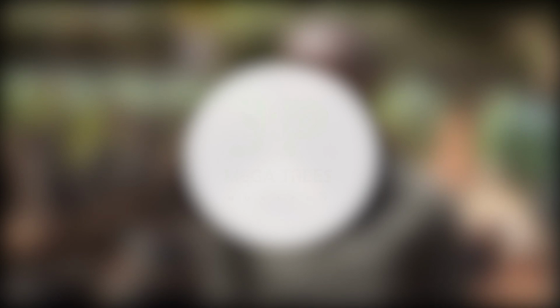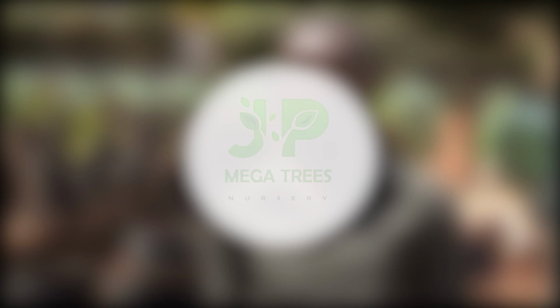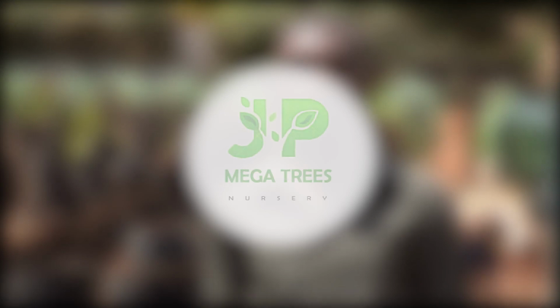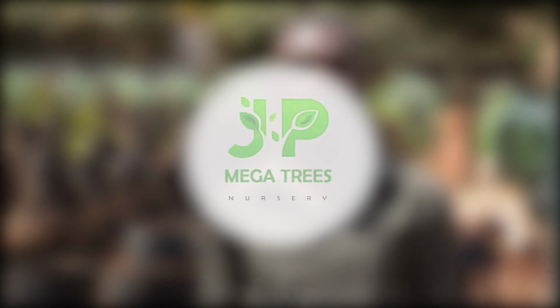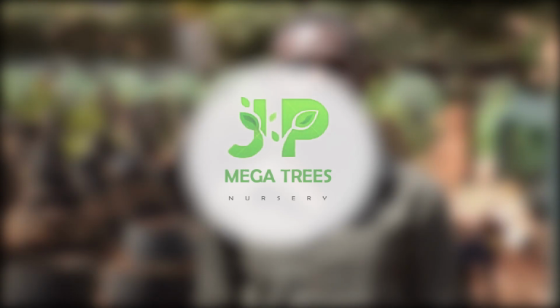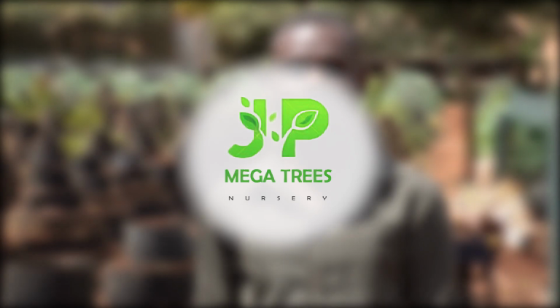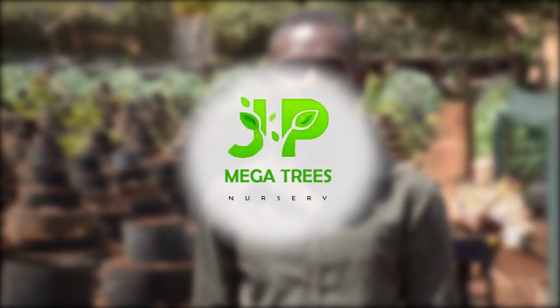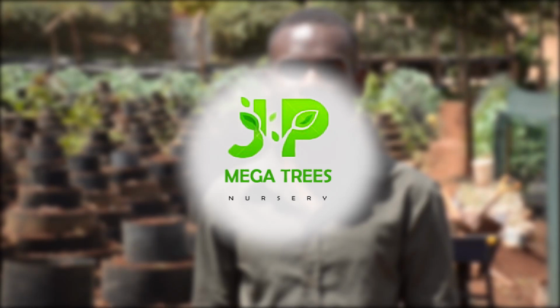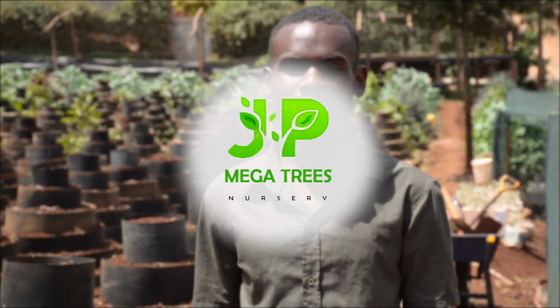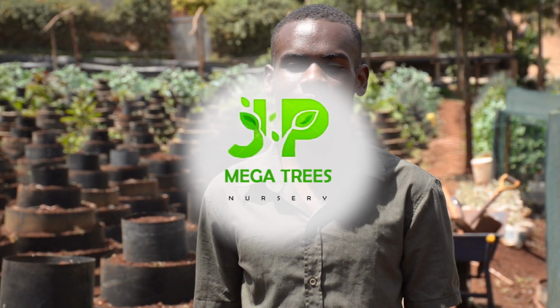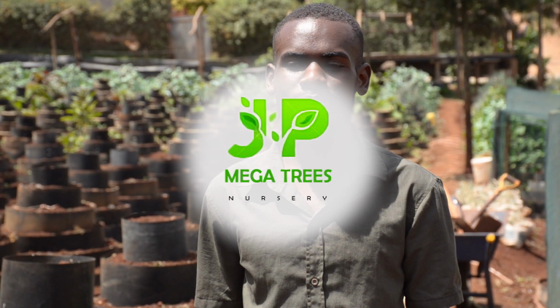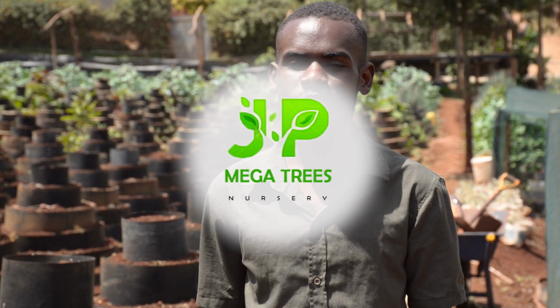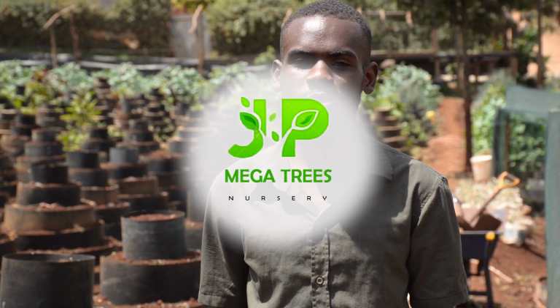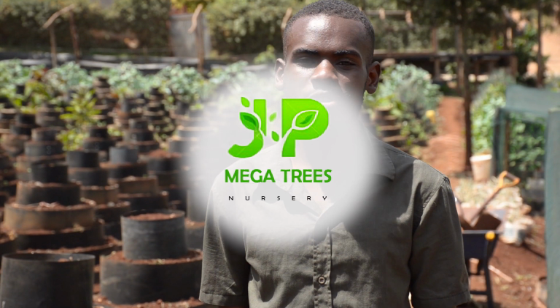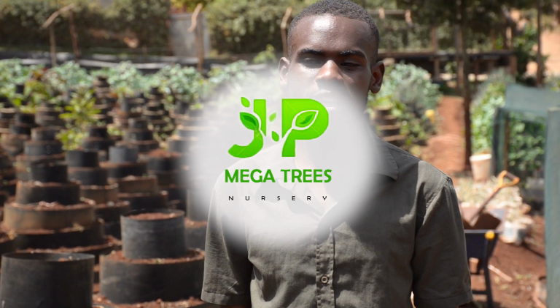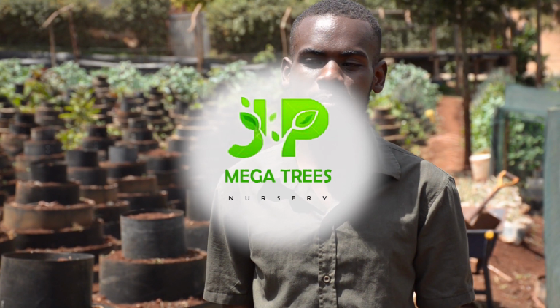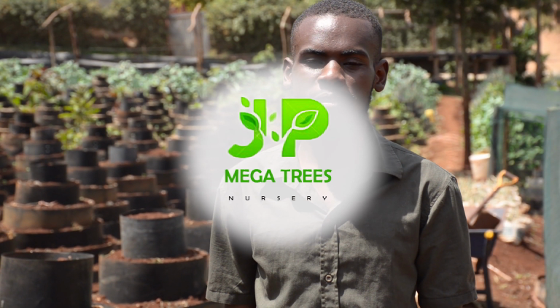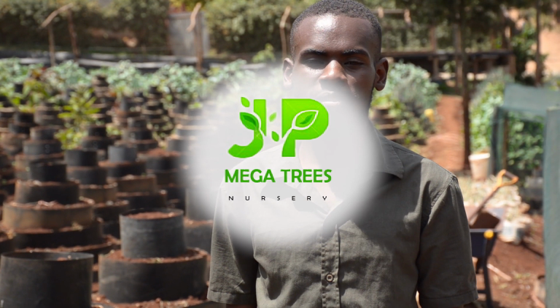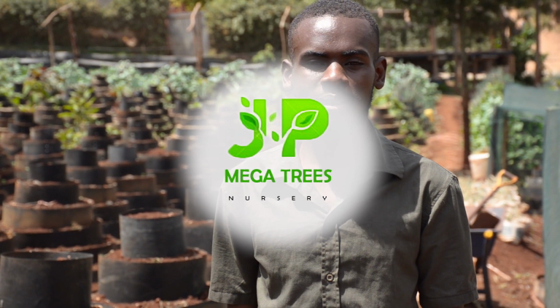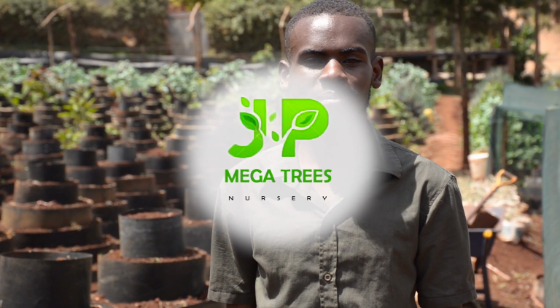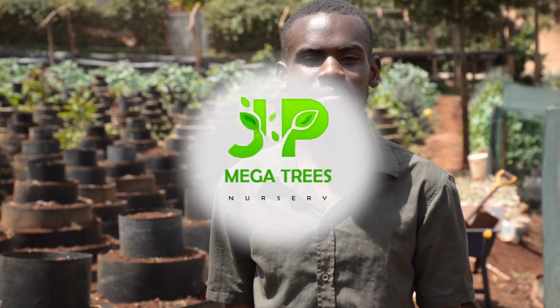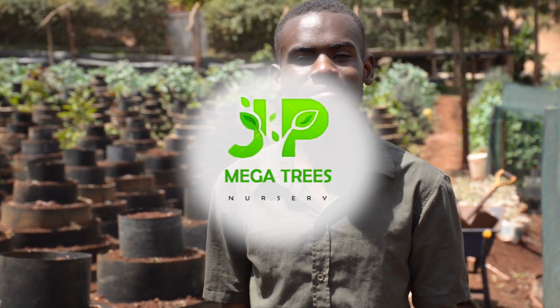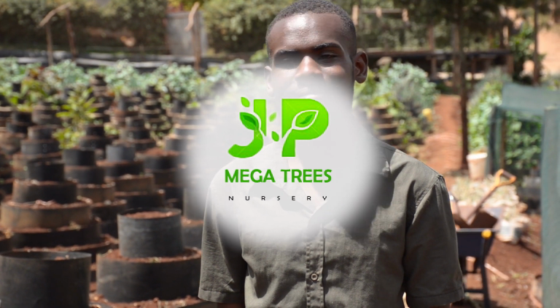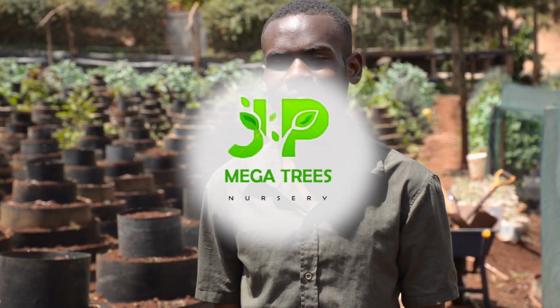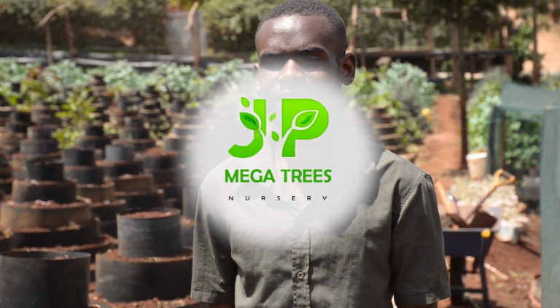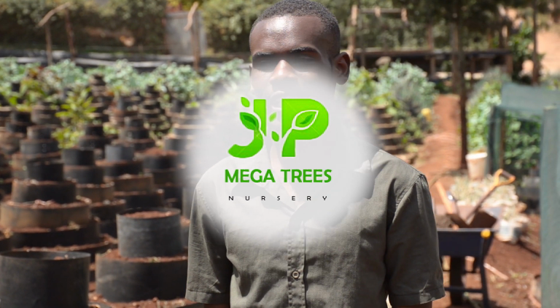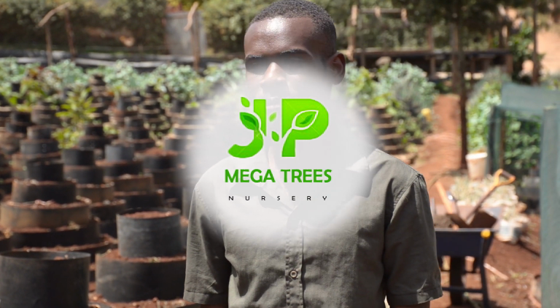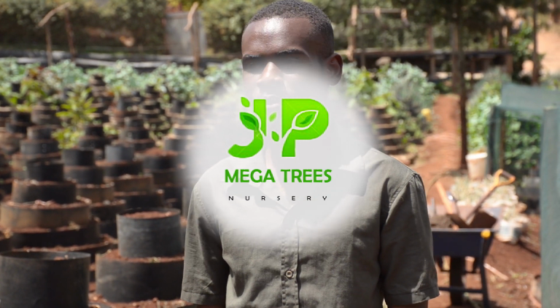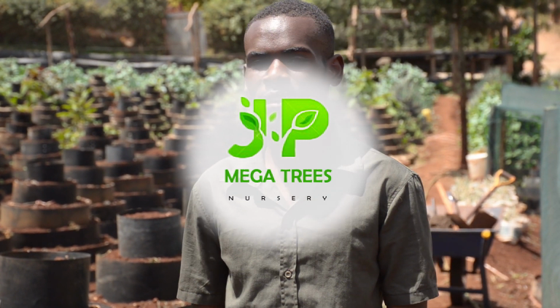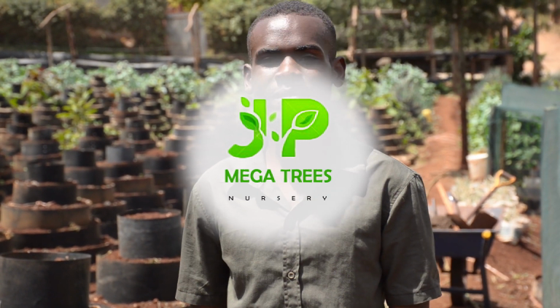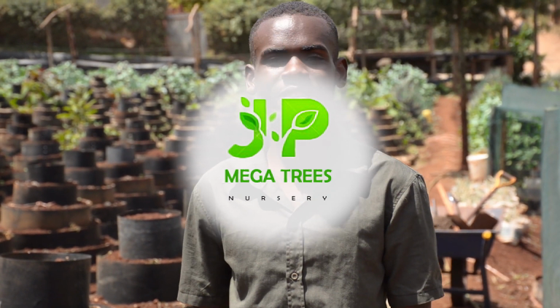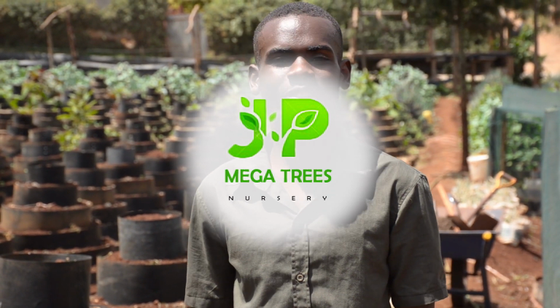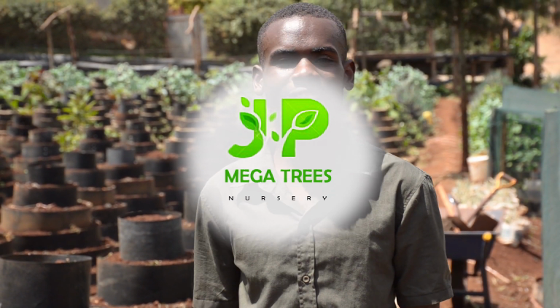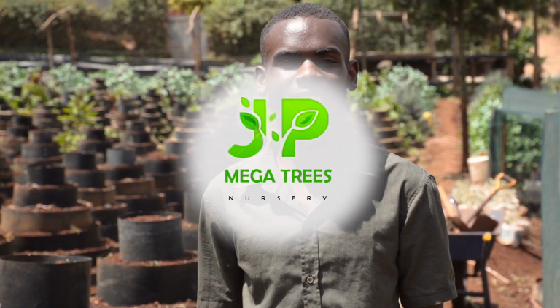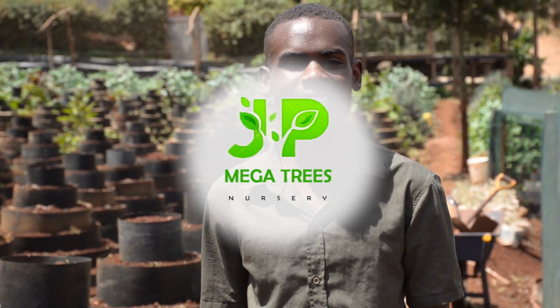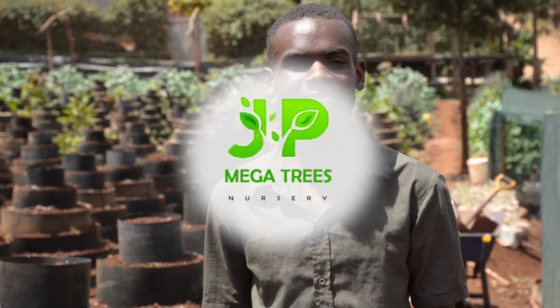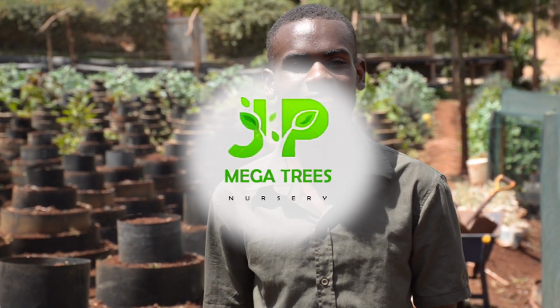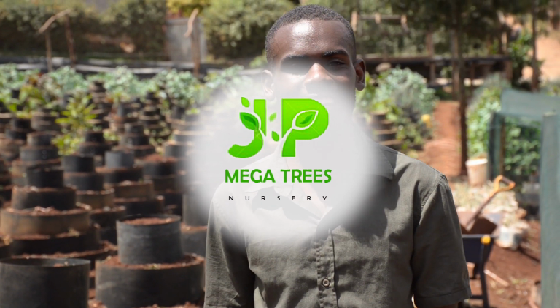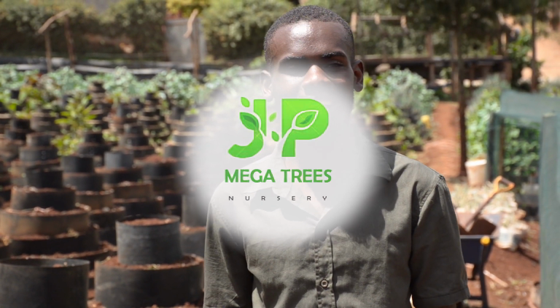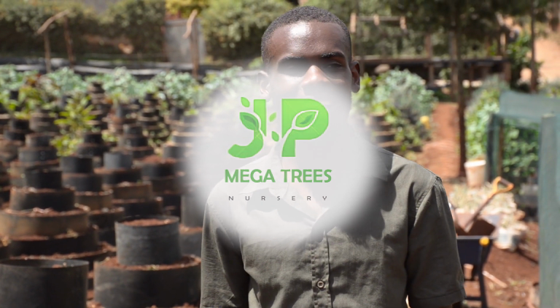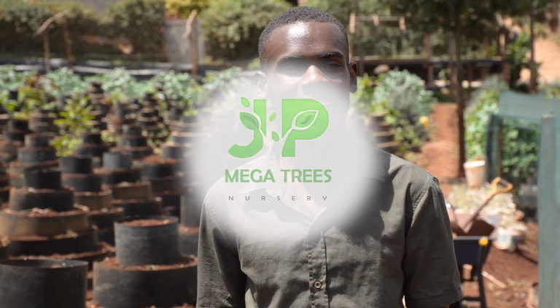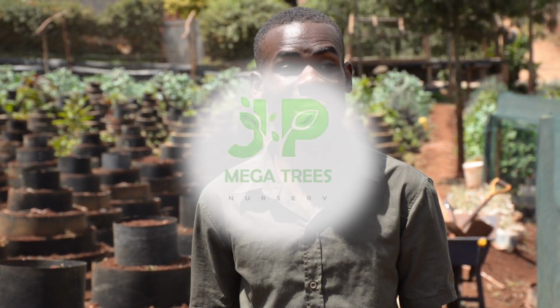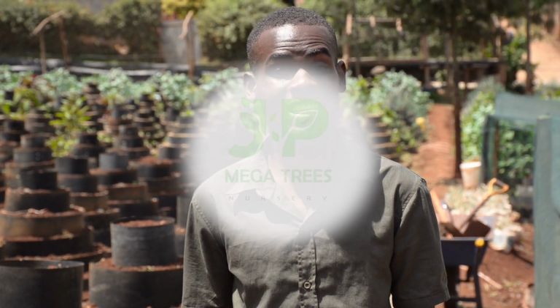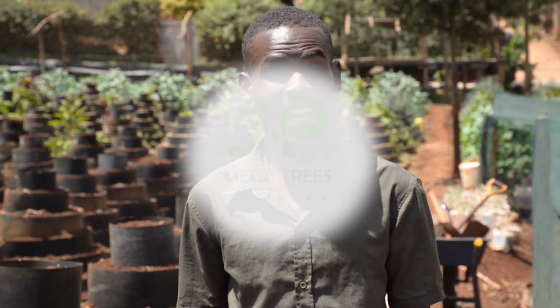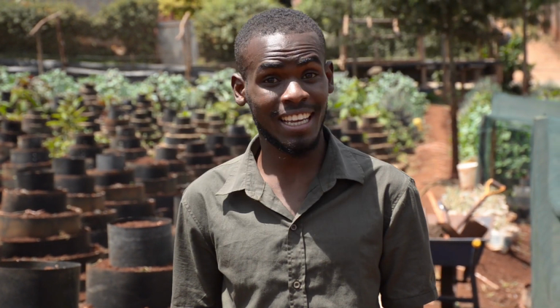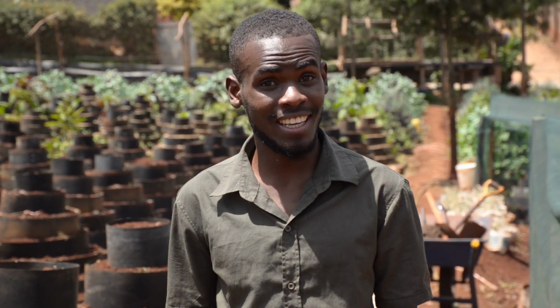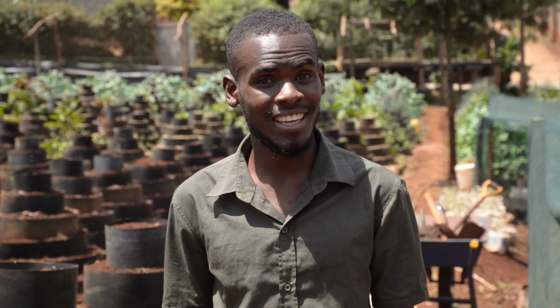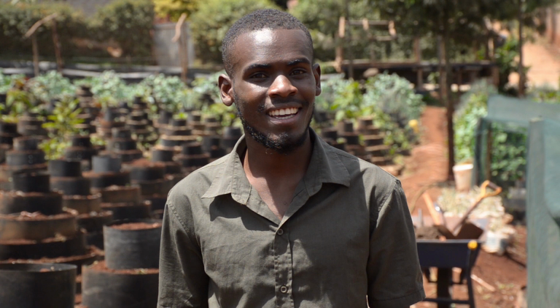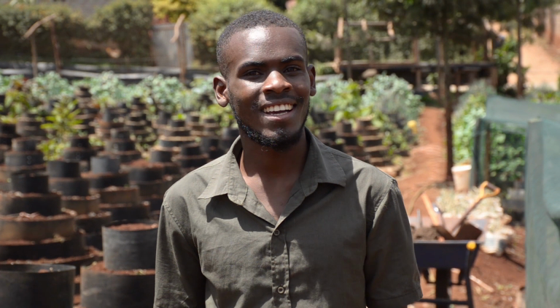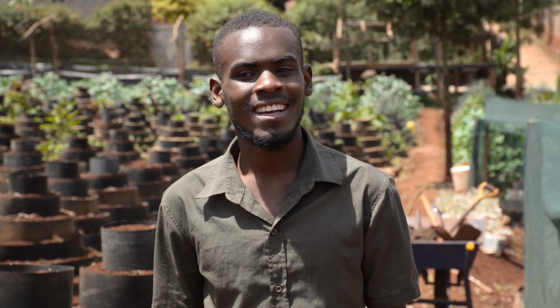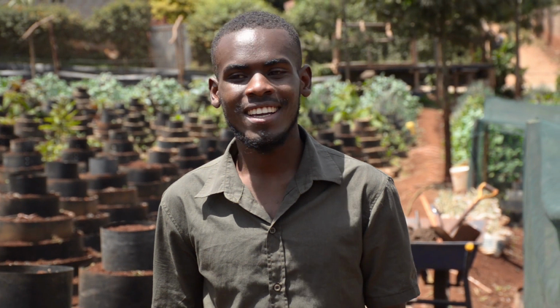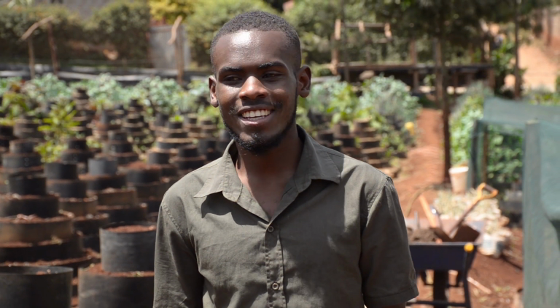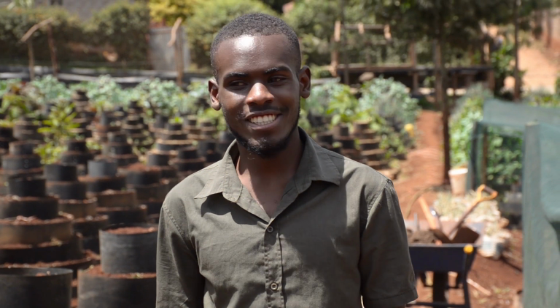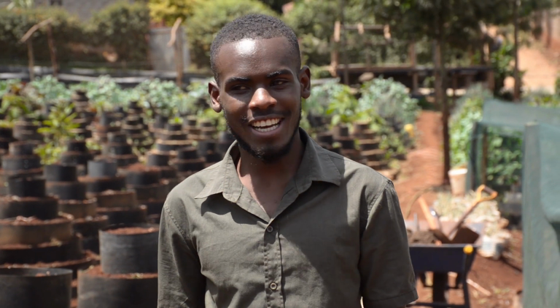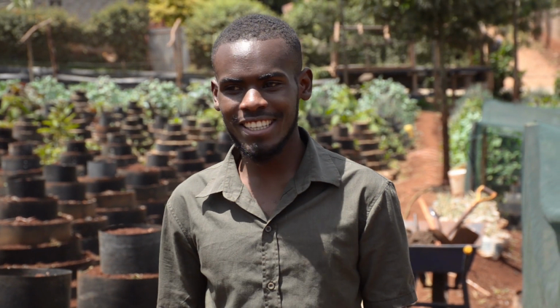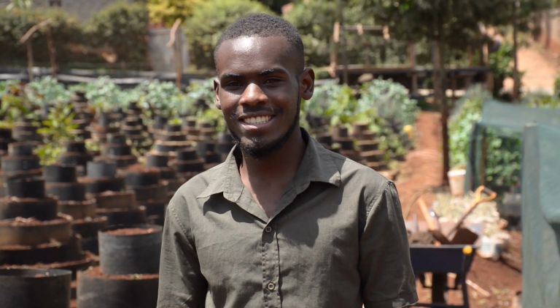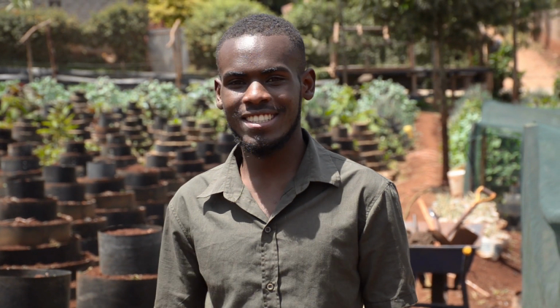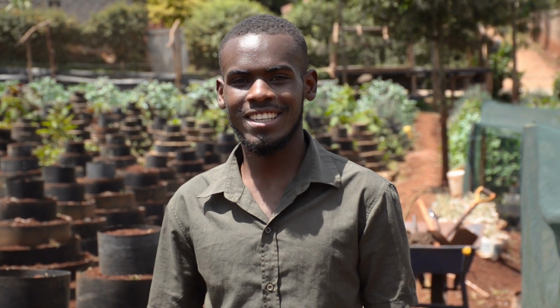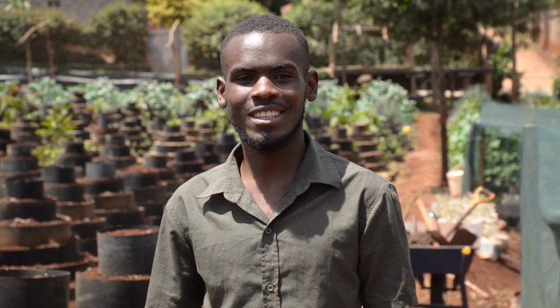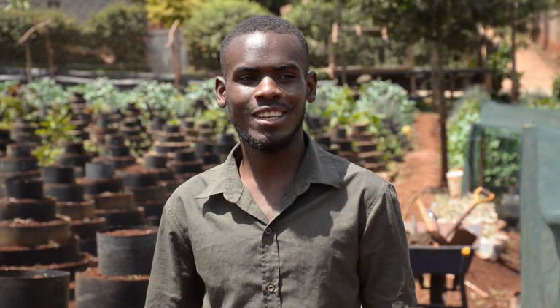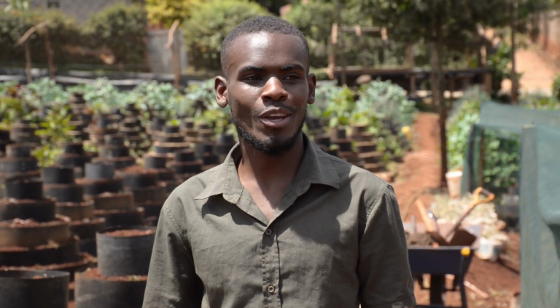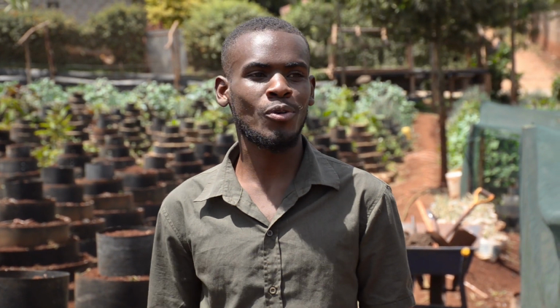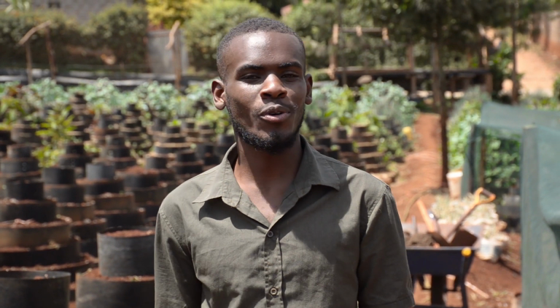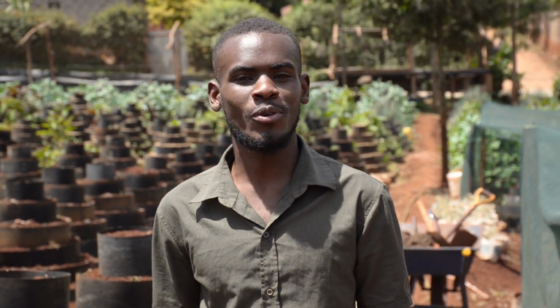Hello and welcome to JP Farm. JP Farm is located in Gishagi, which is in Kikuyu.